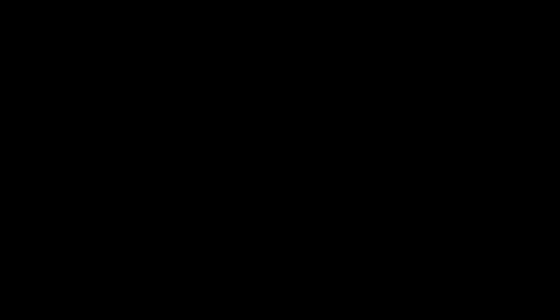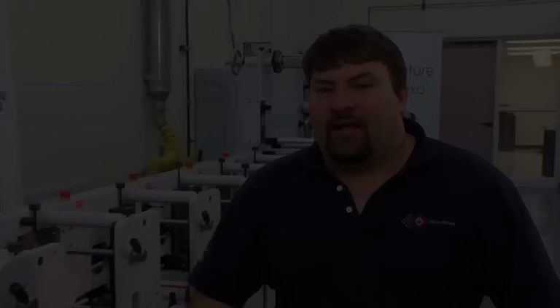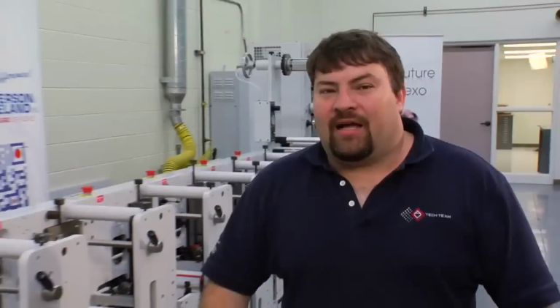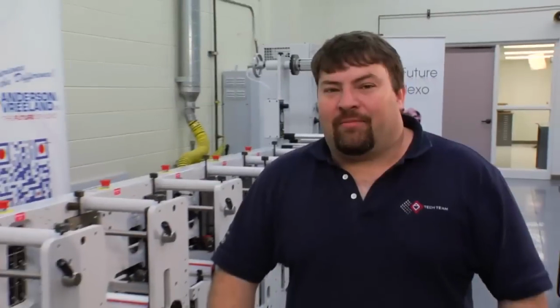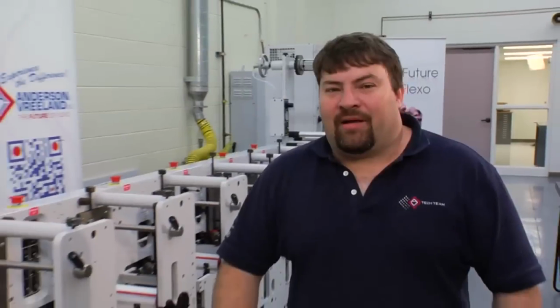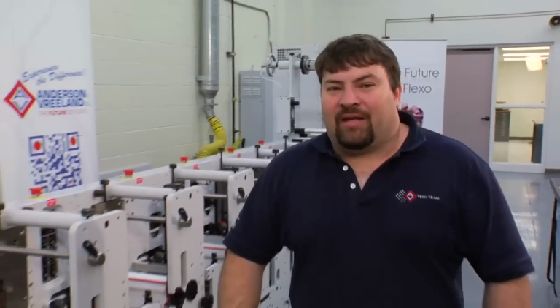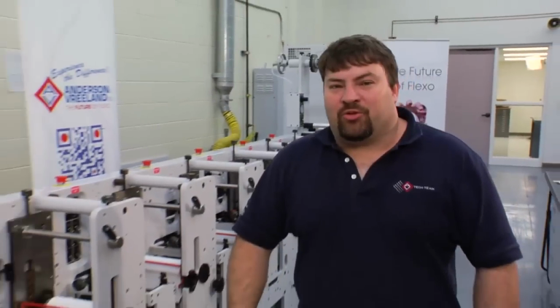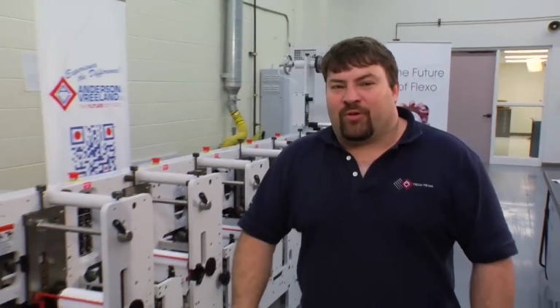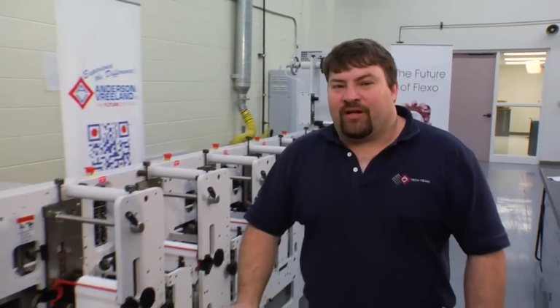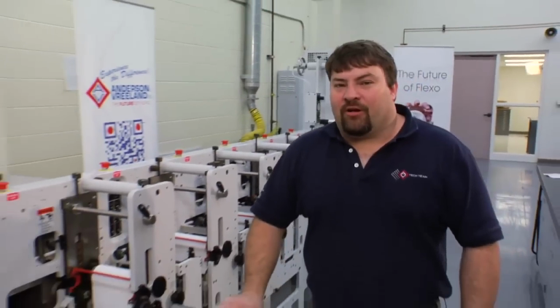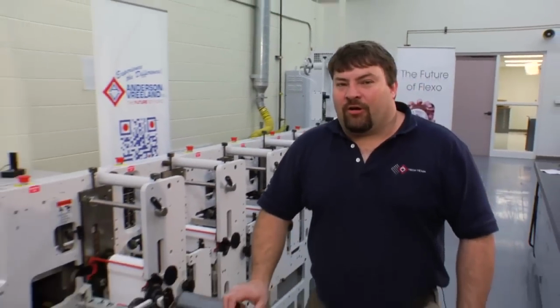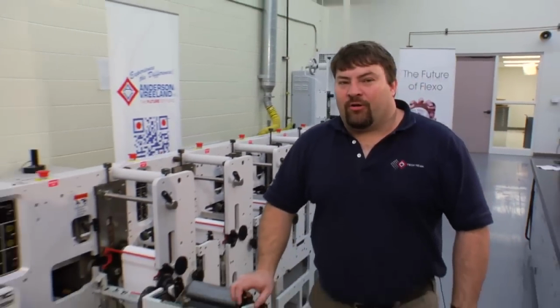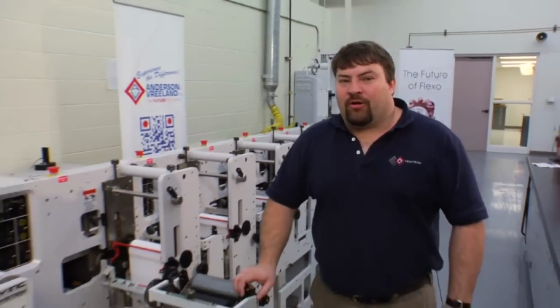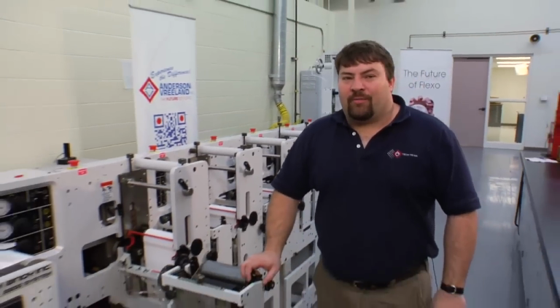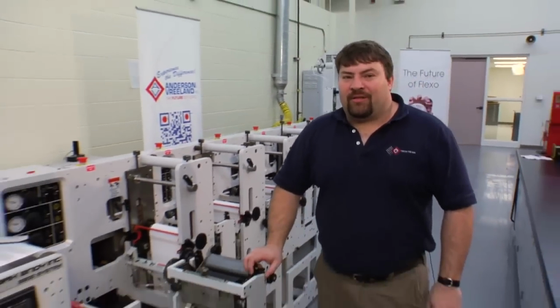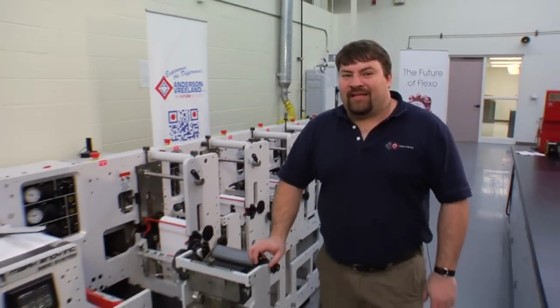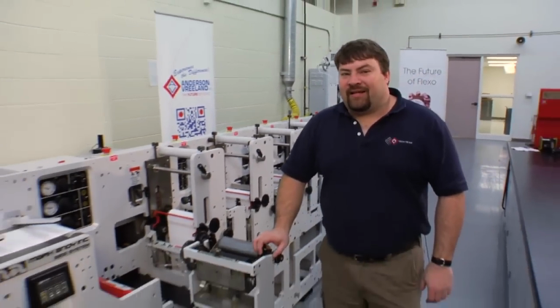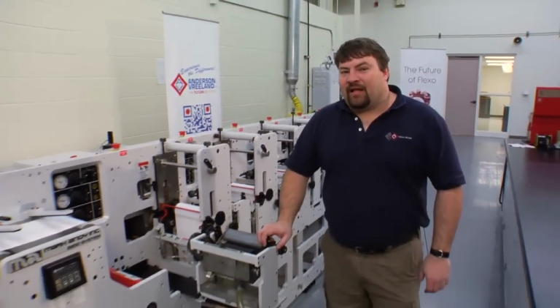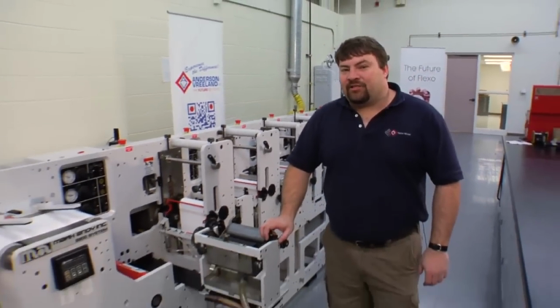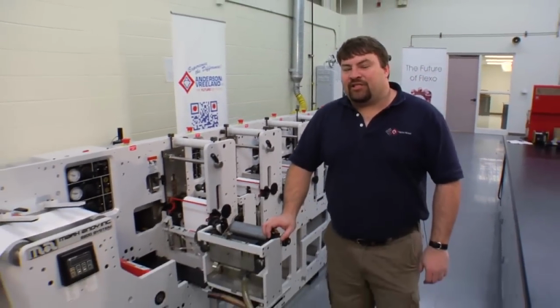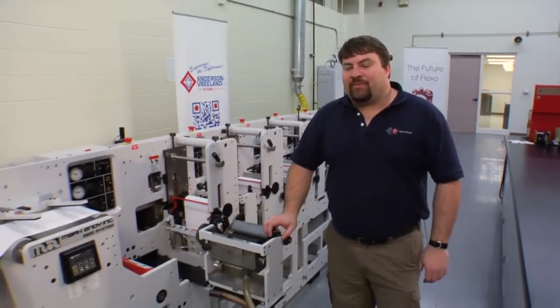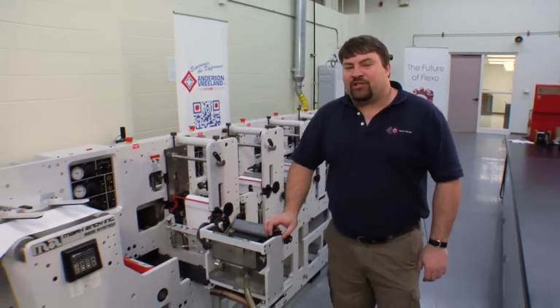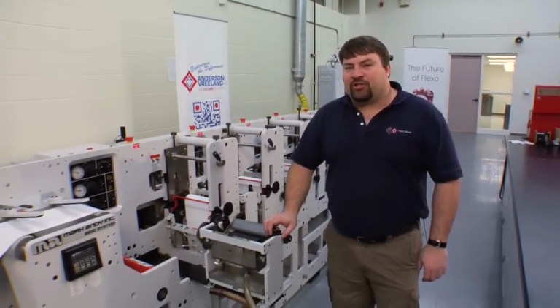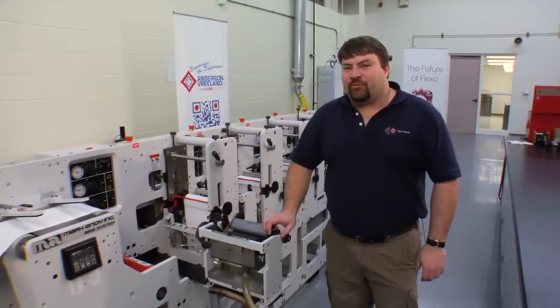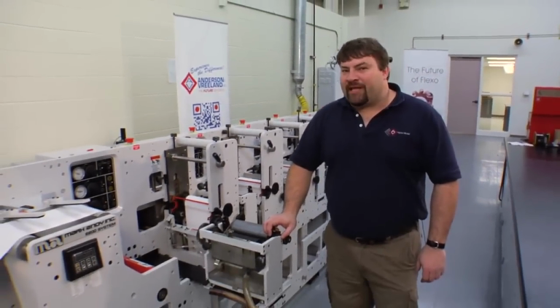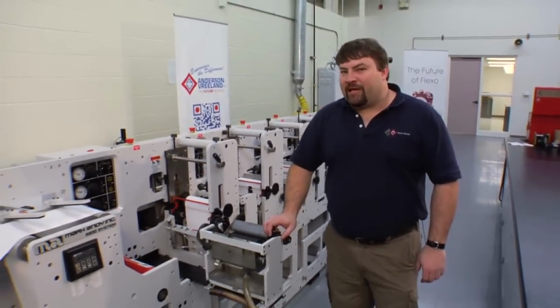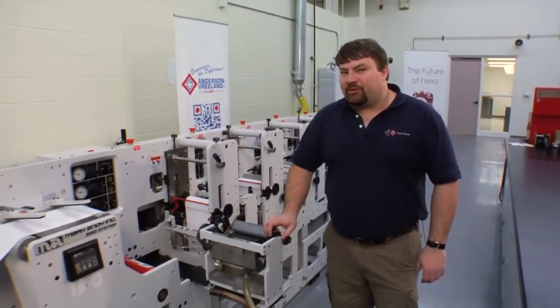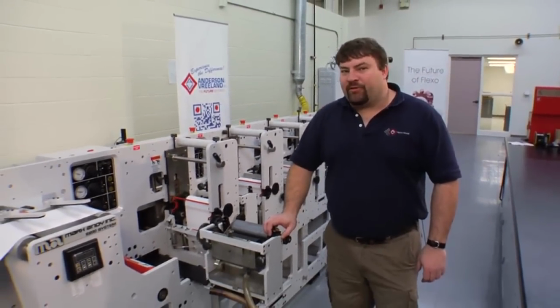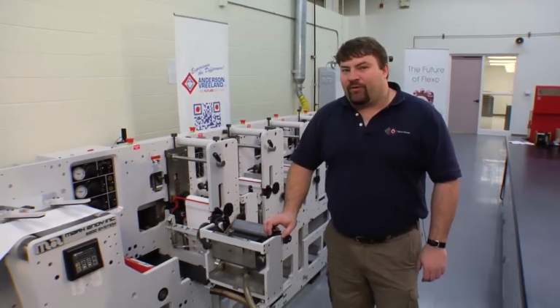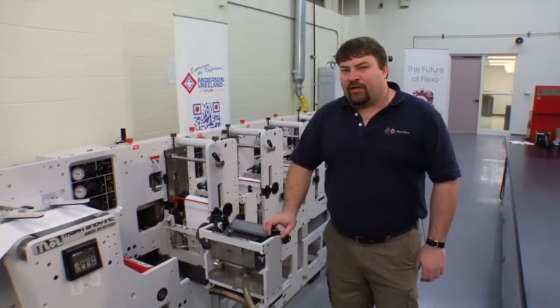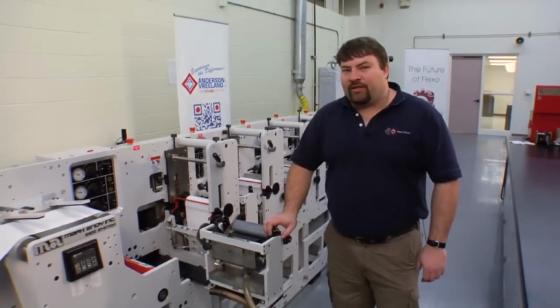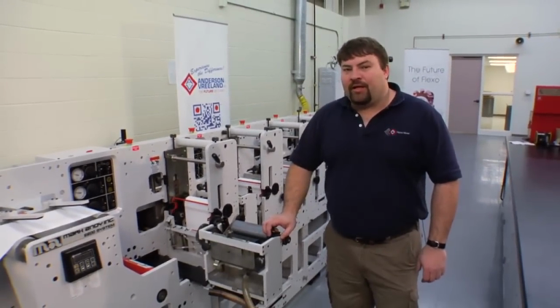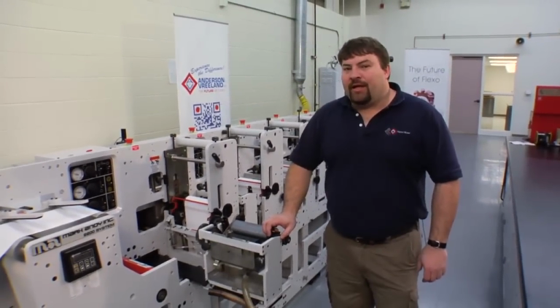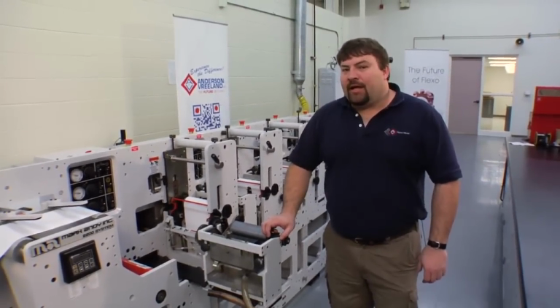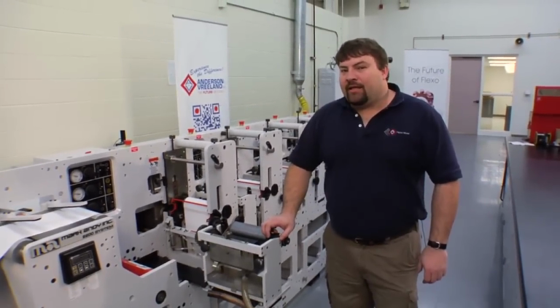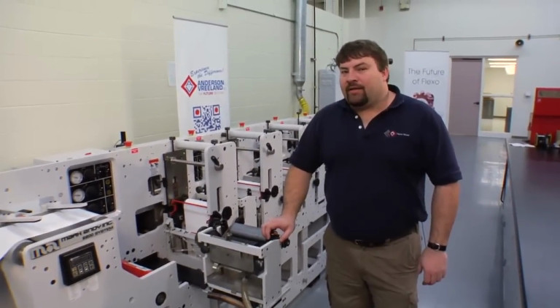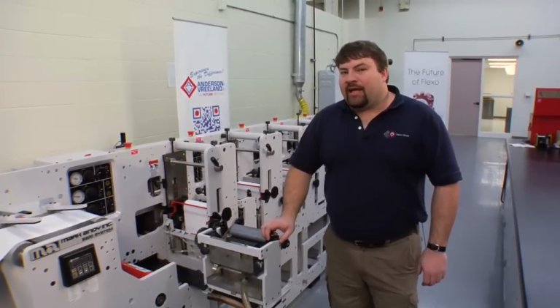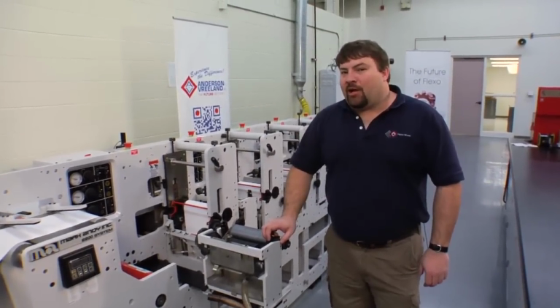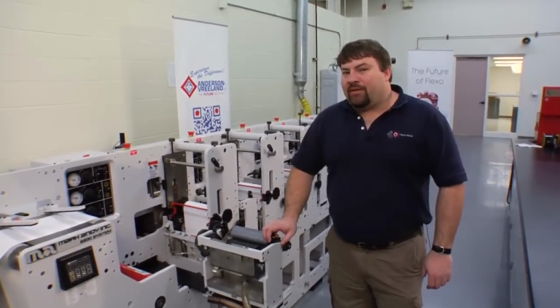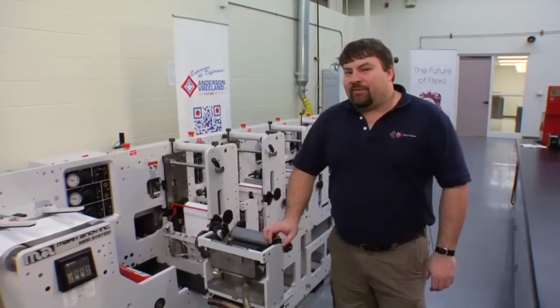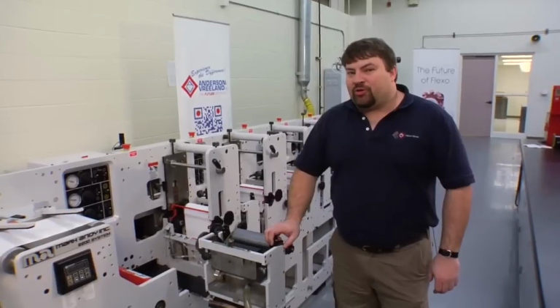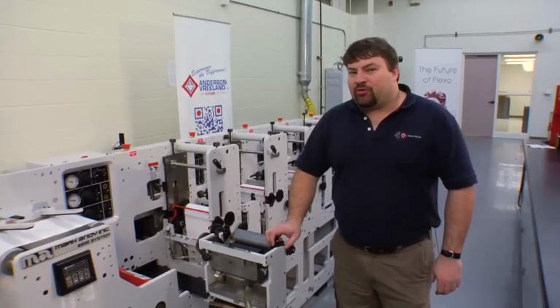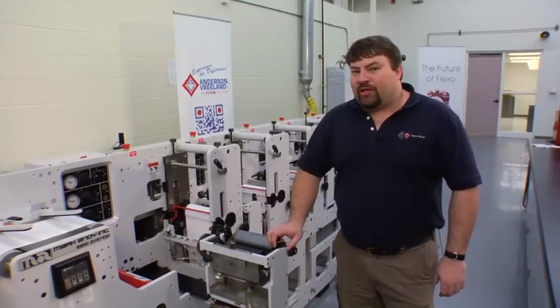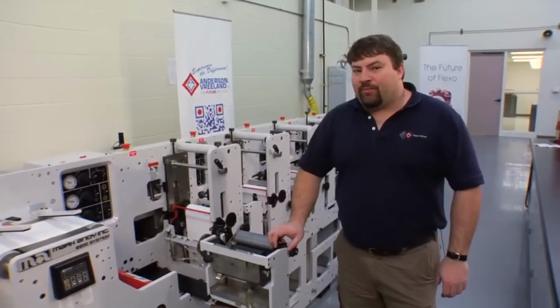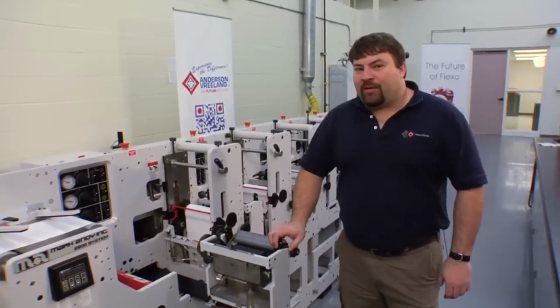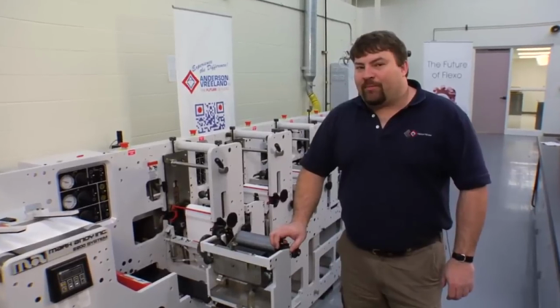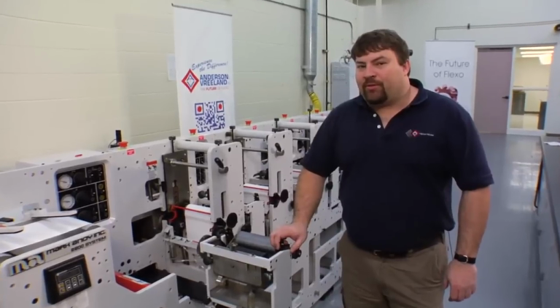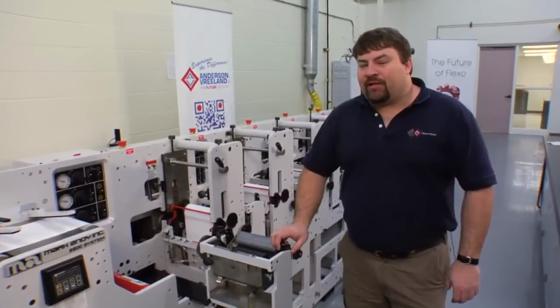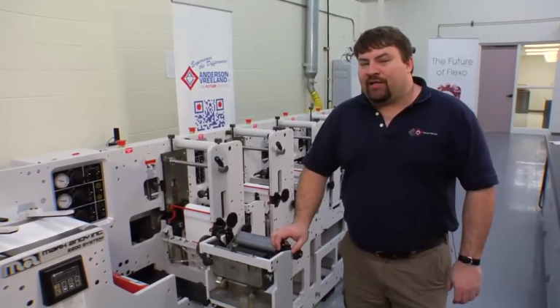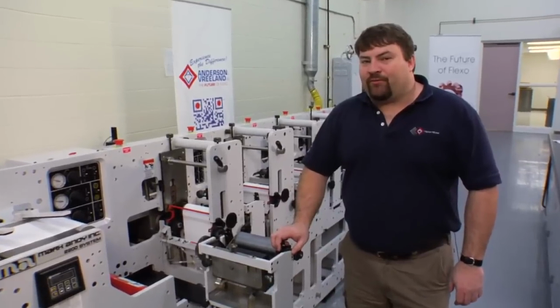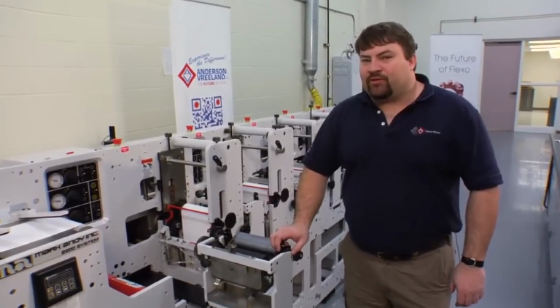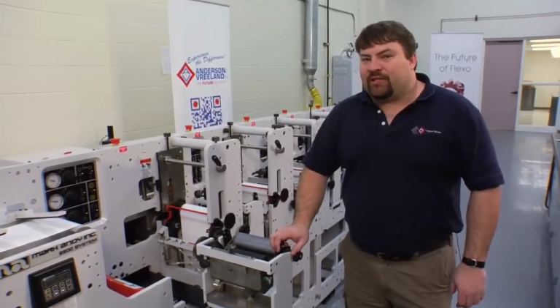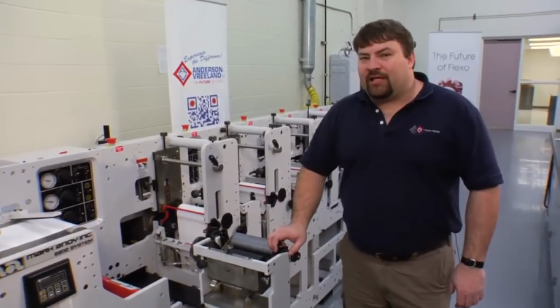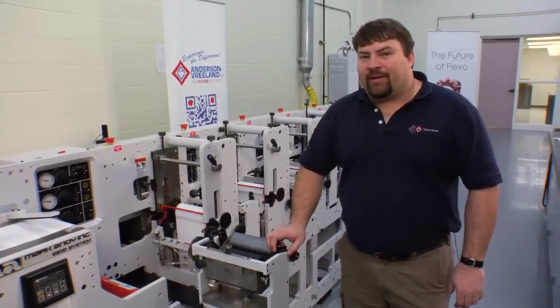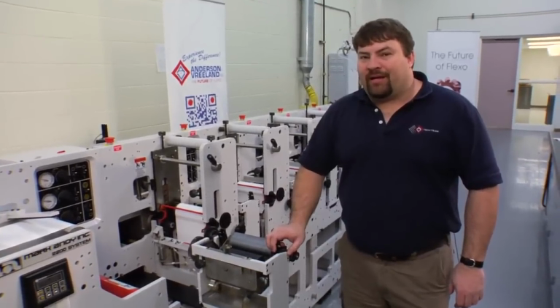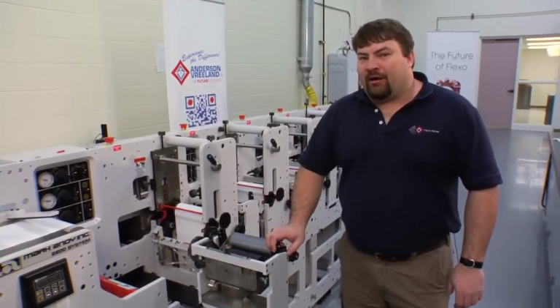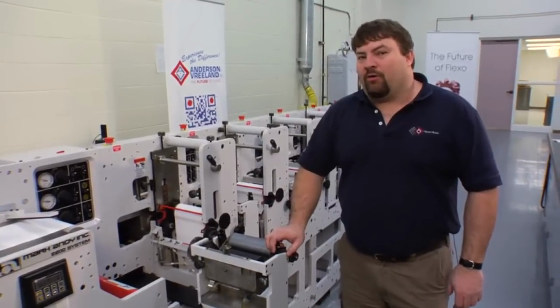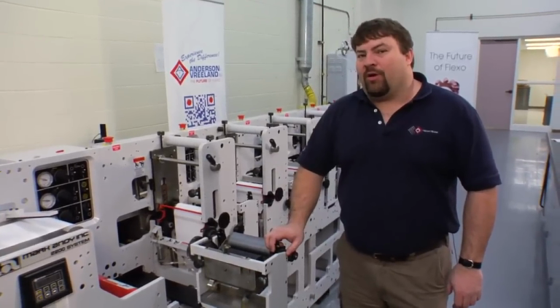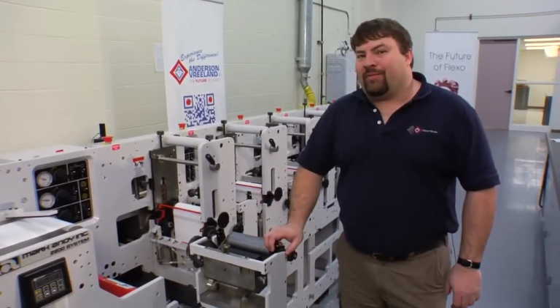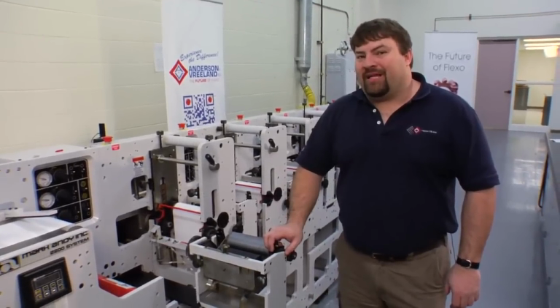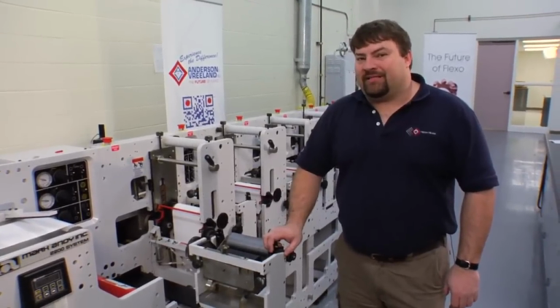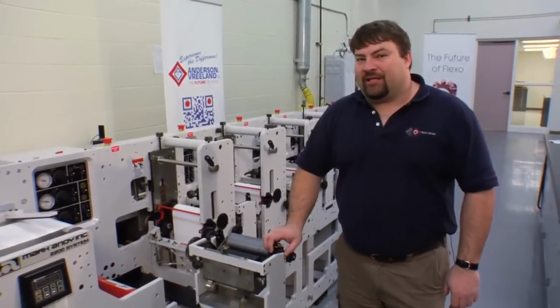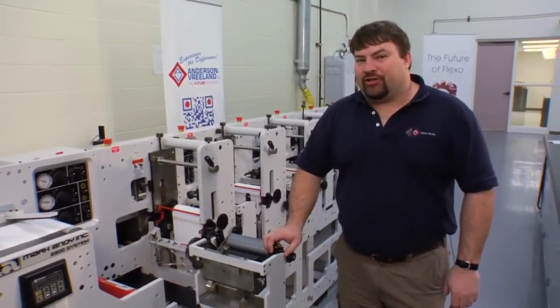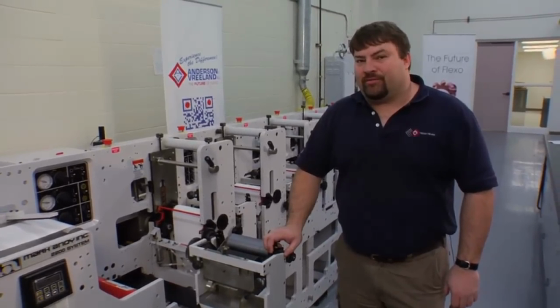Hi, my name is Randy Carter. I'm a technology specialist with Andersen Vreeland, and today I'll be demonstrating the proper technique for setting up a narrow web ink station.